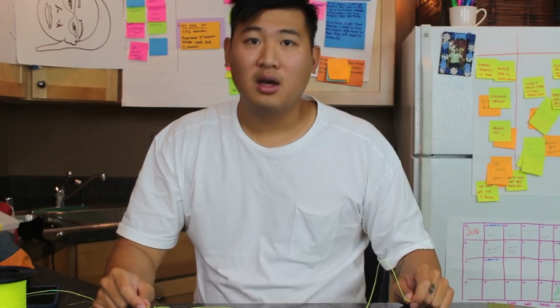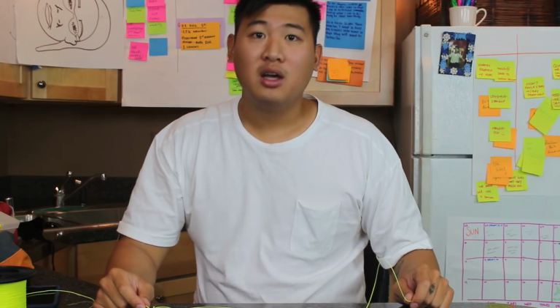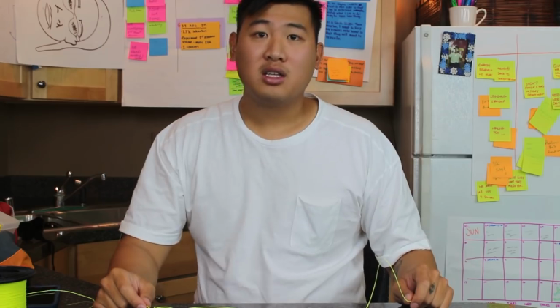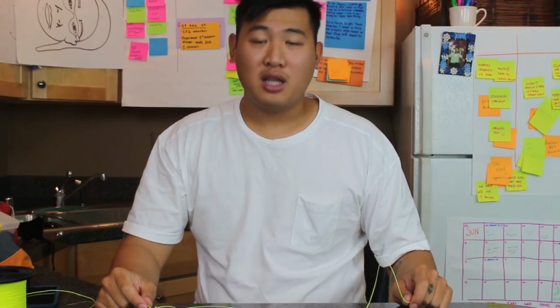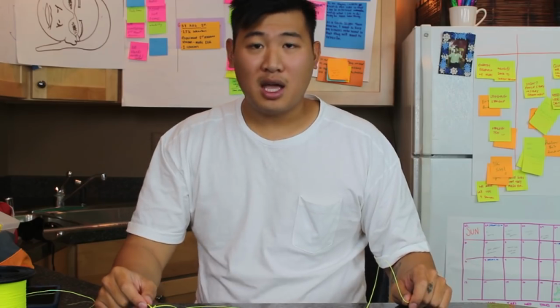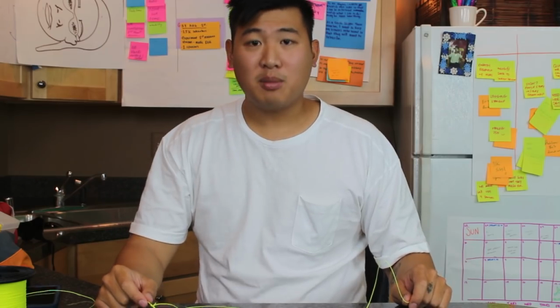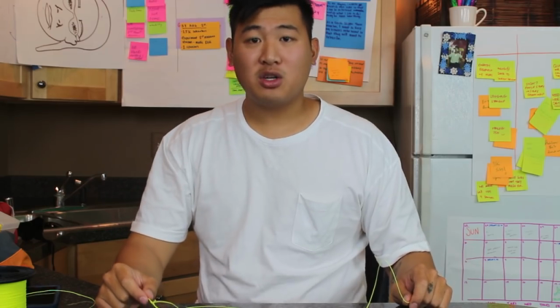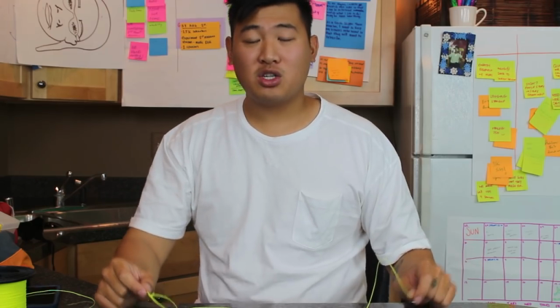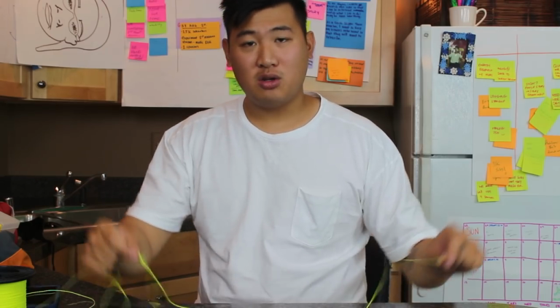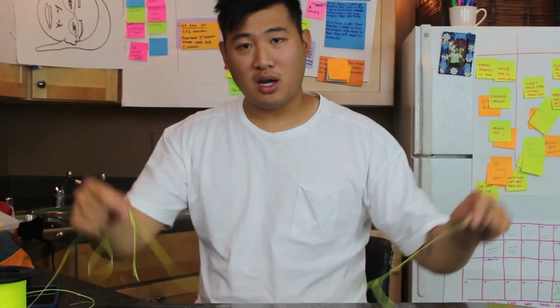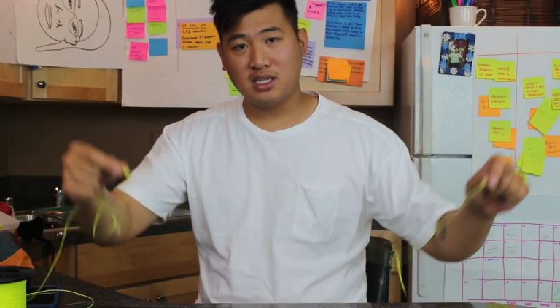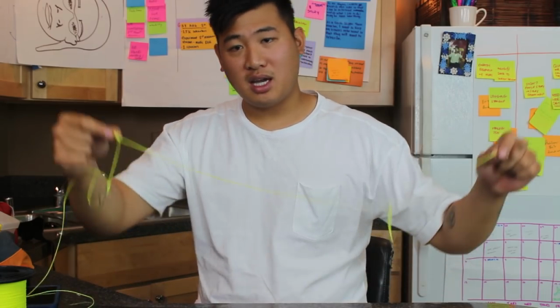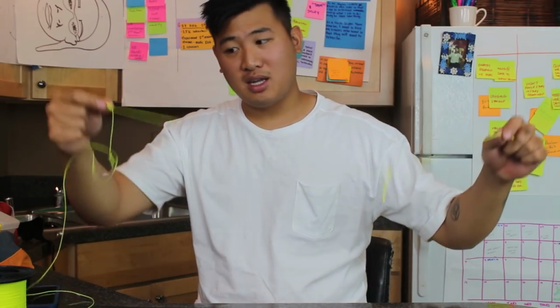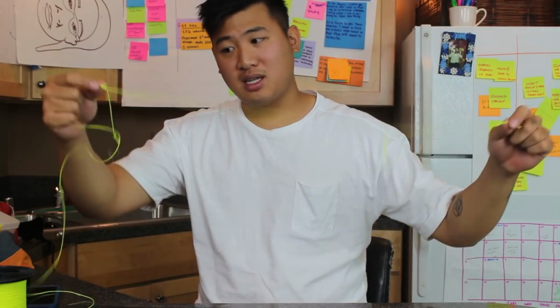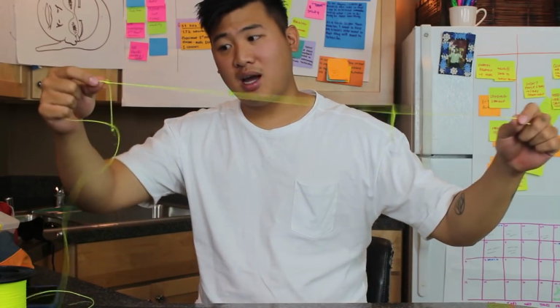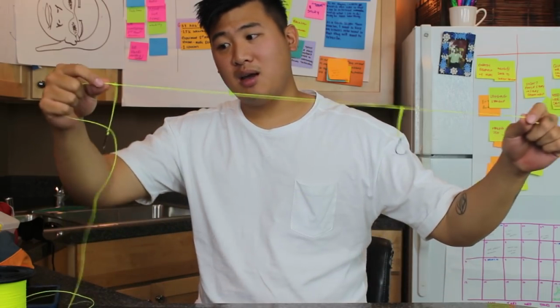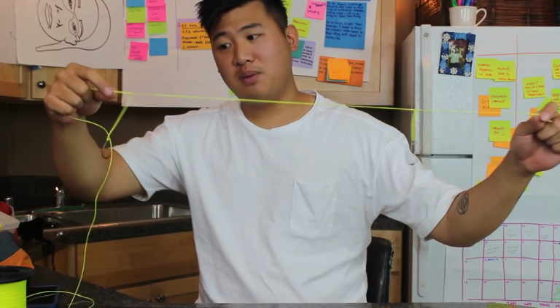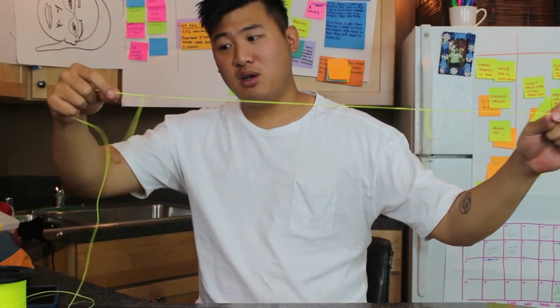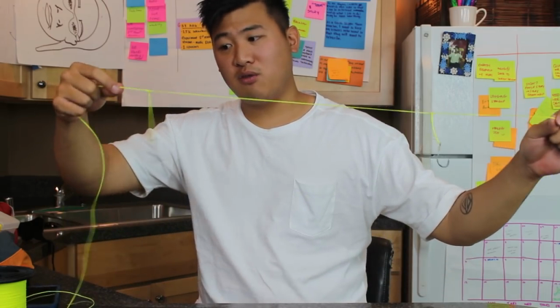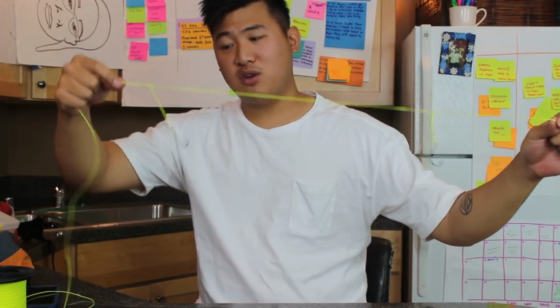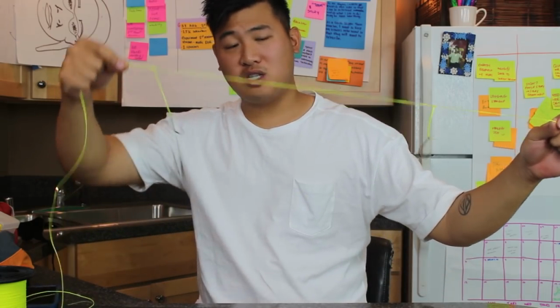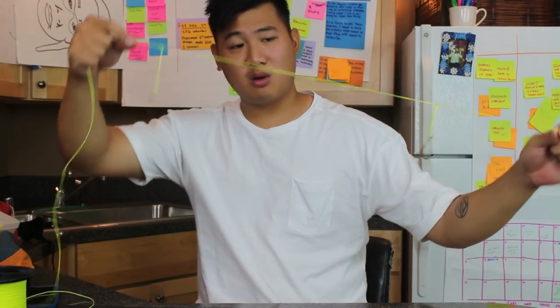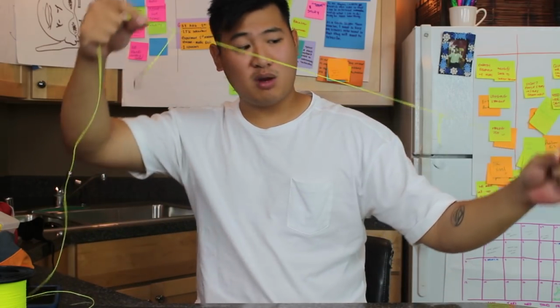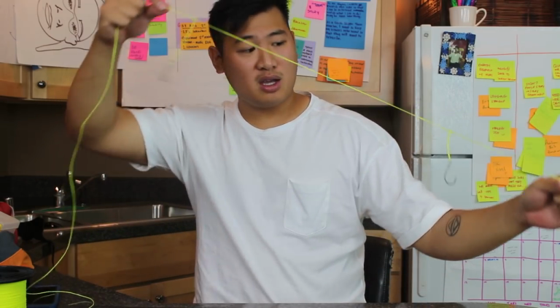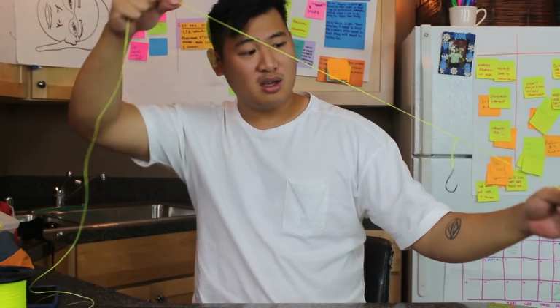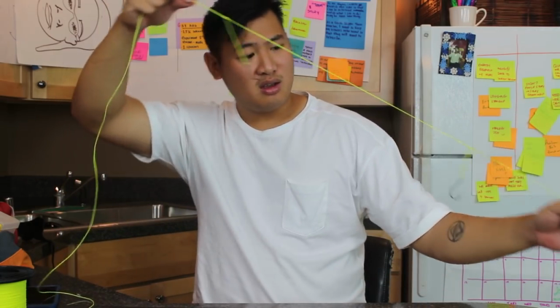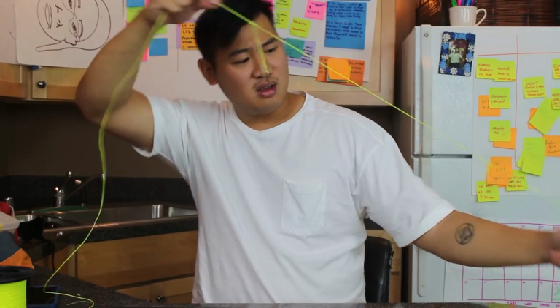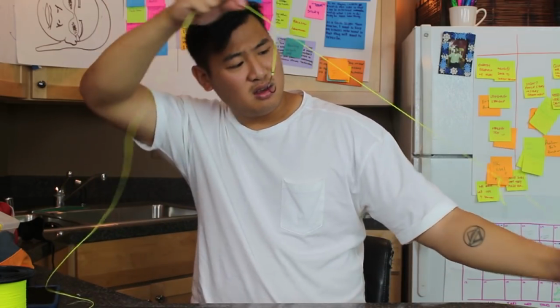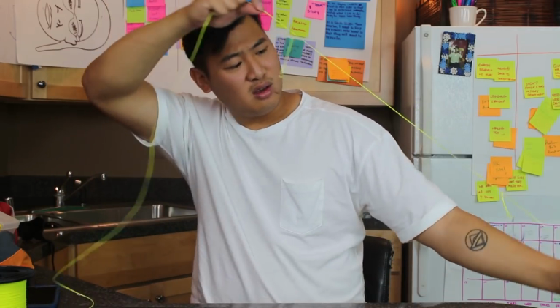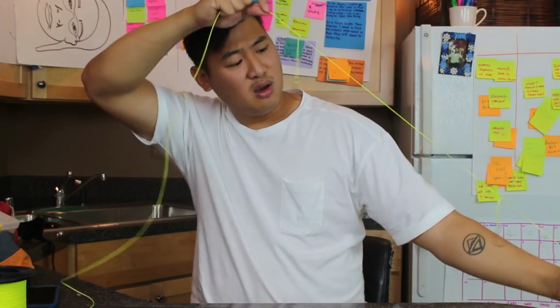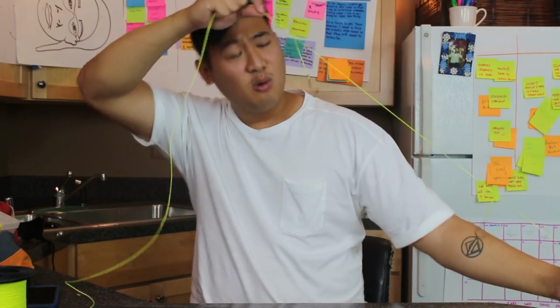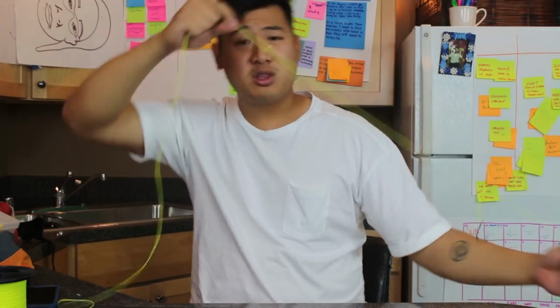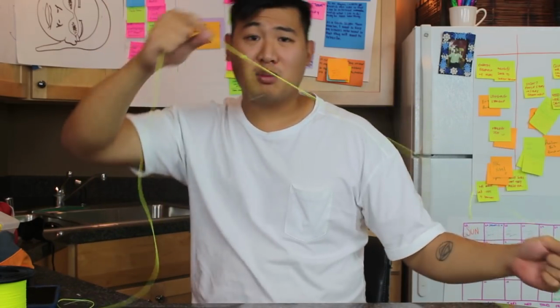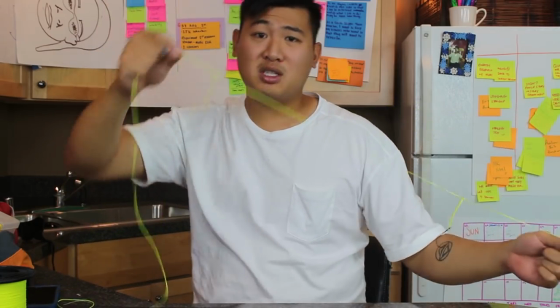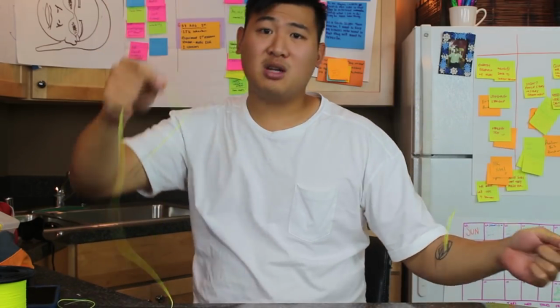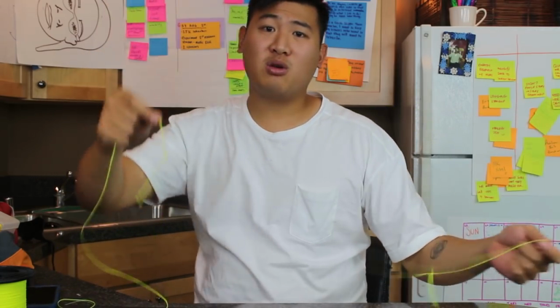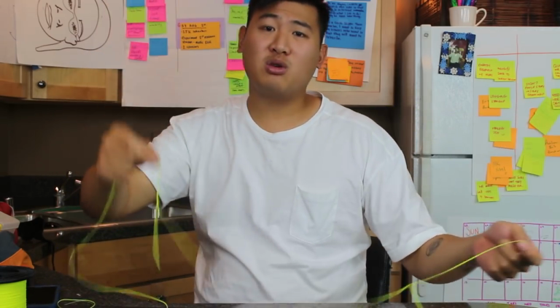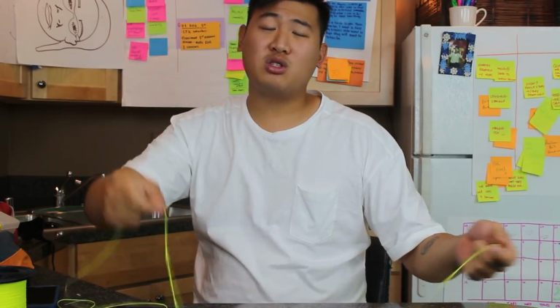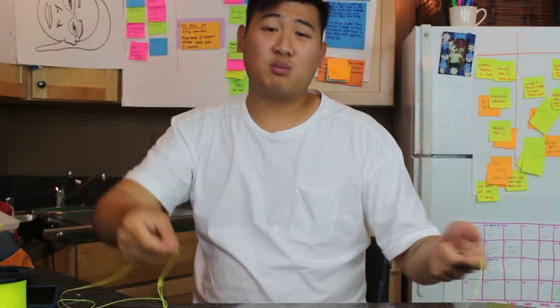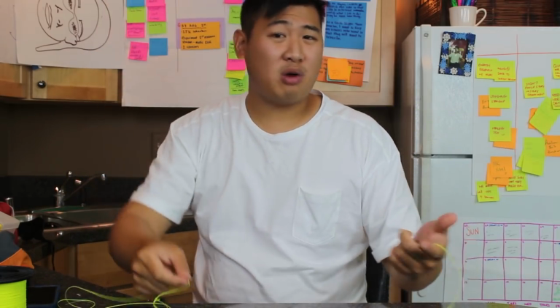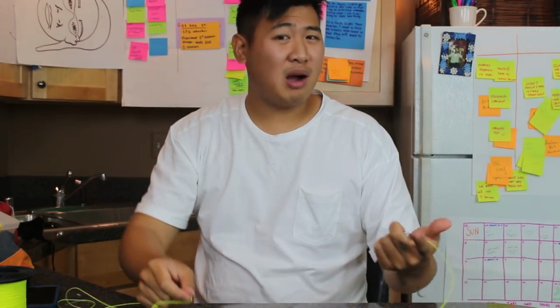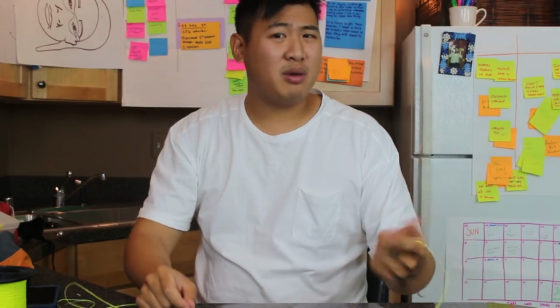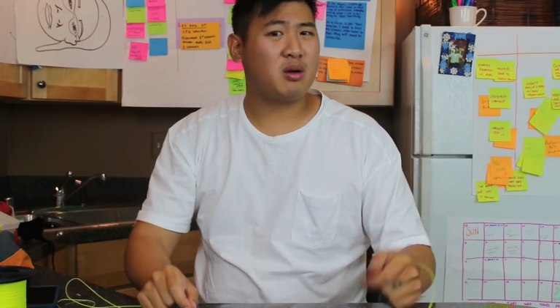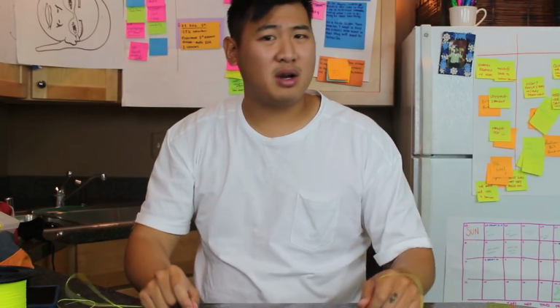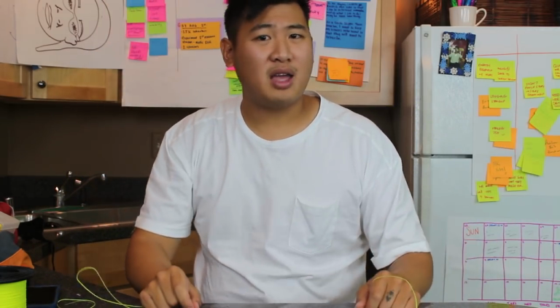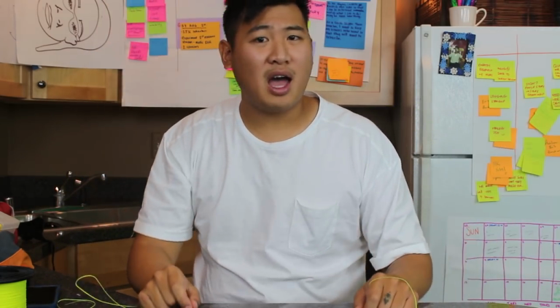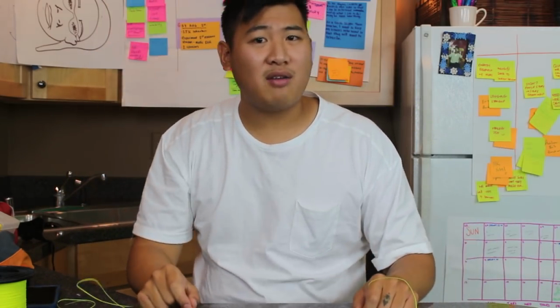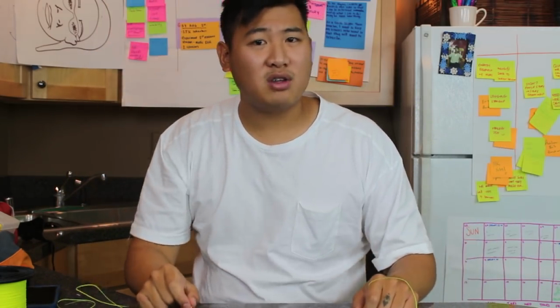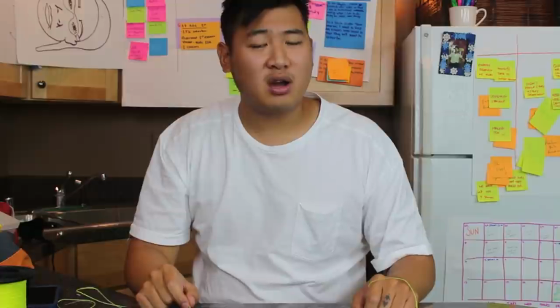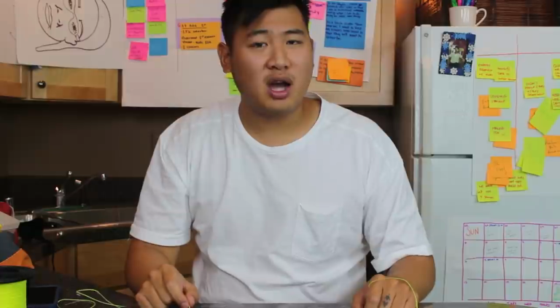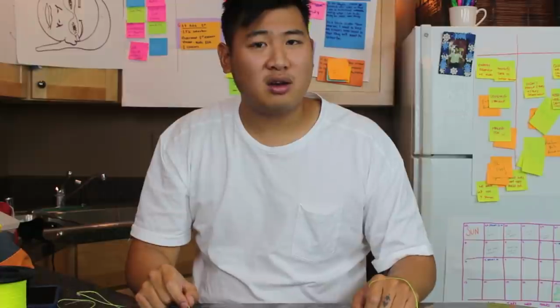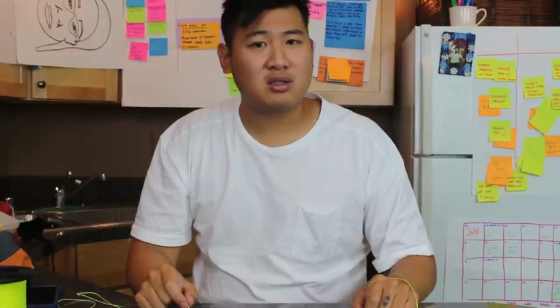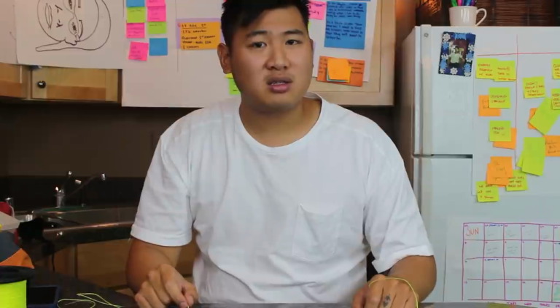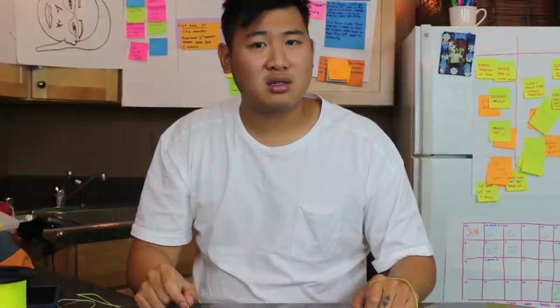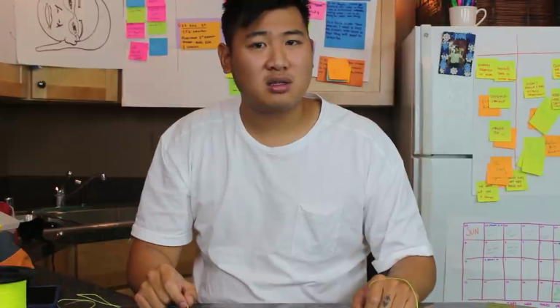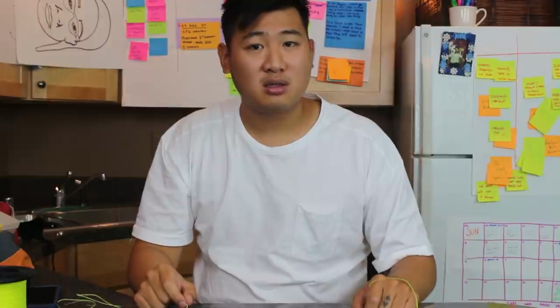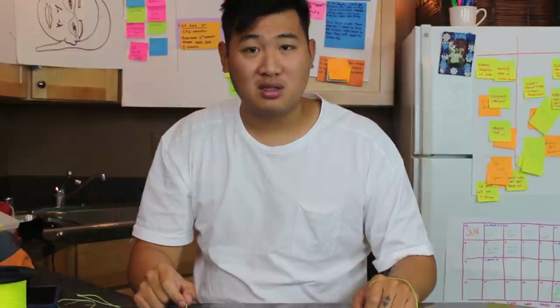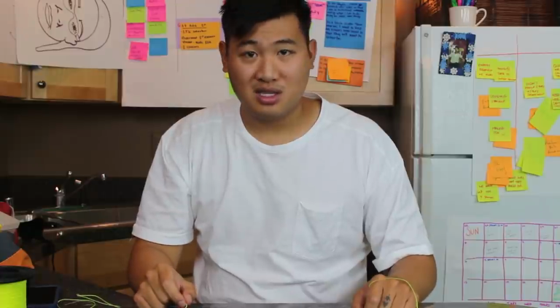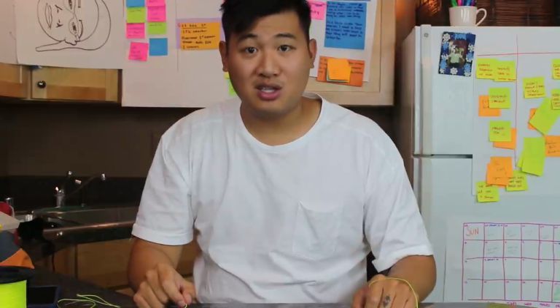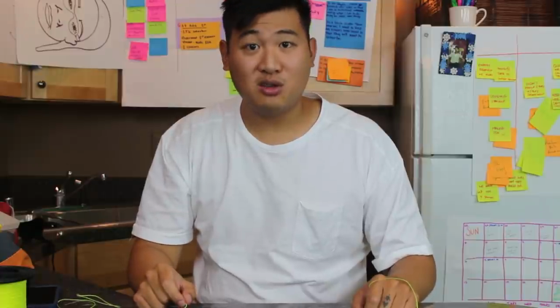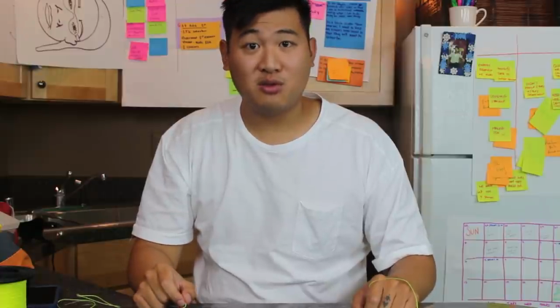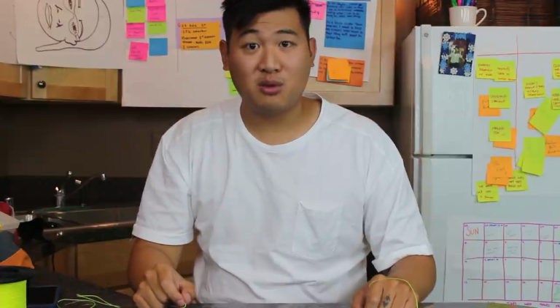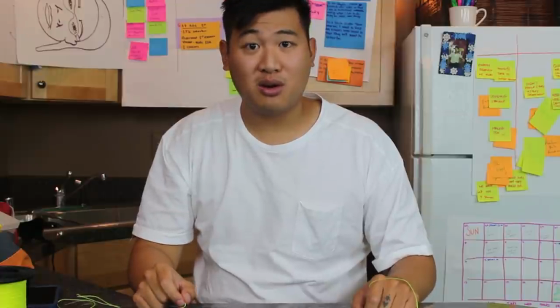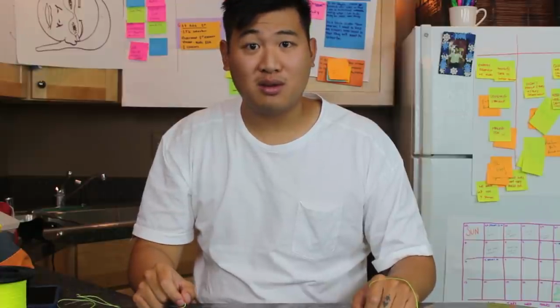Today I'm going to show you guys how to tie a pier fishing rig with the materials you probably already have in your house. Stay tuned for more.